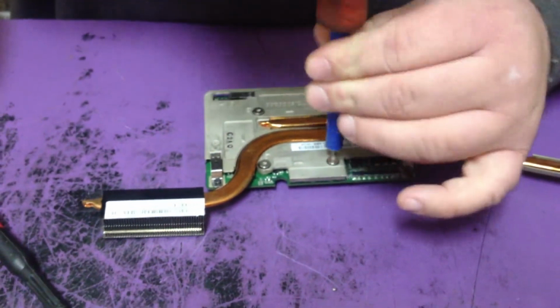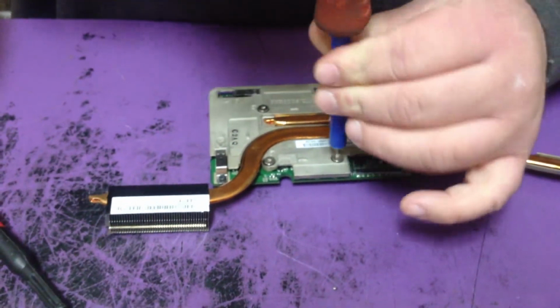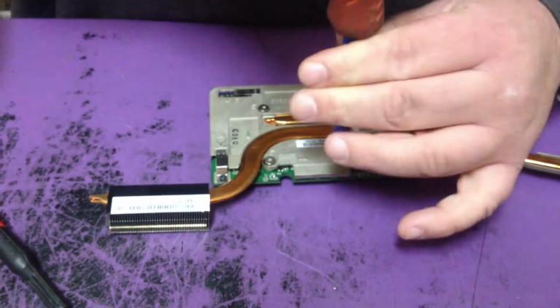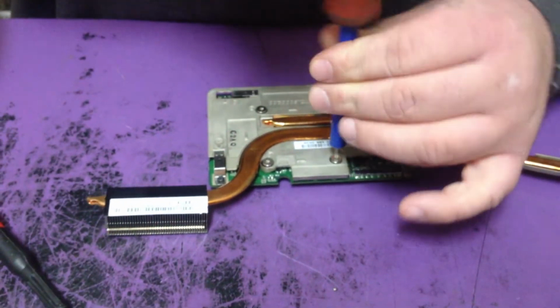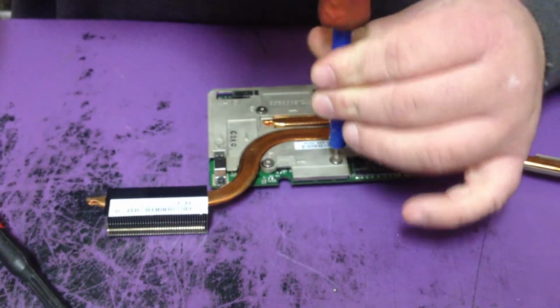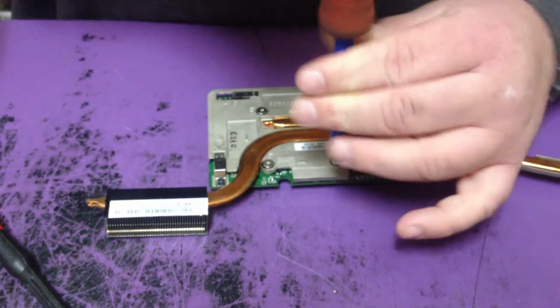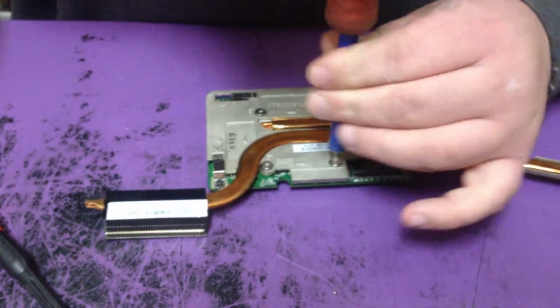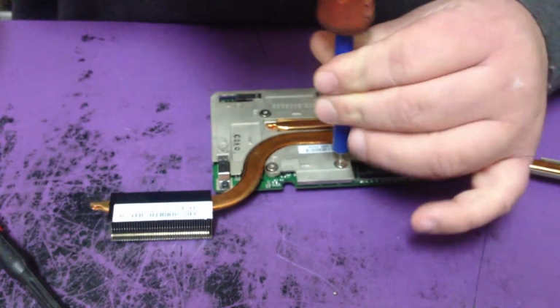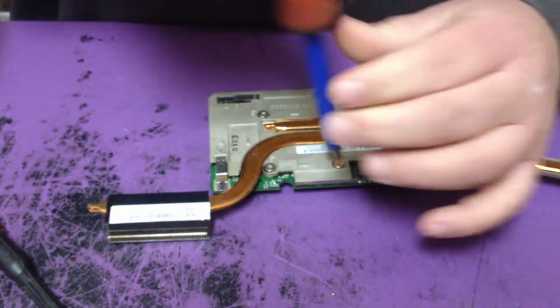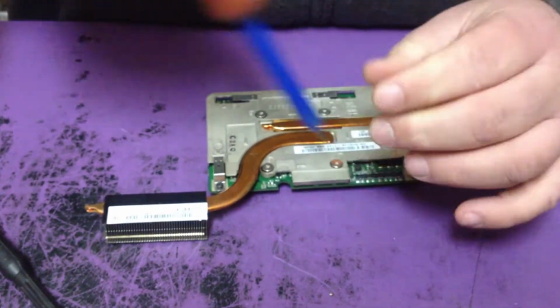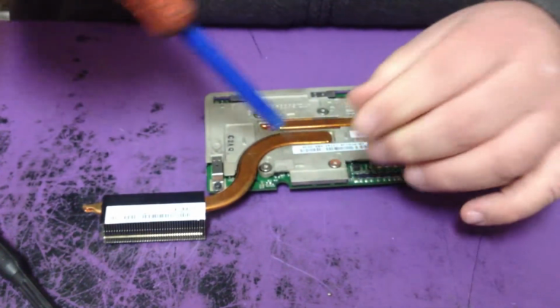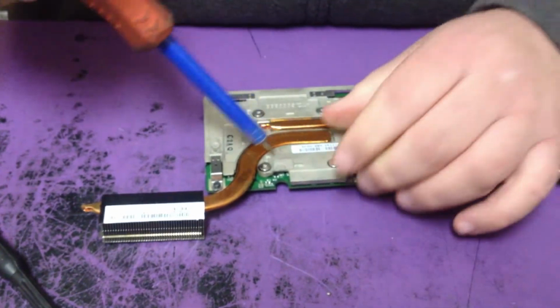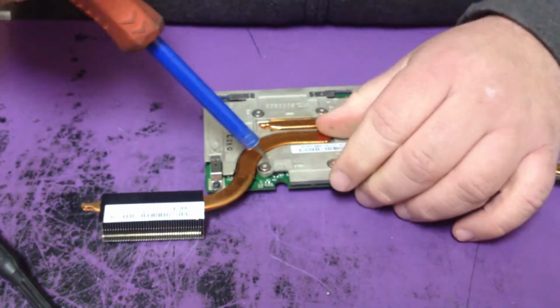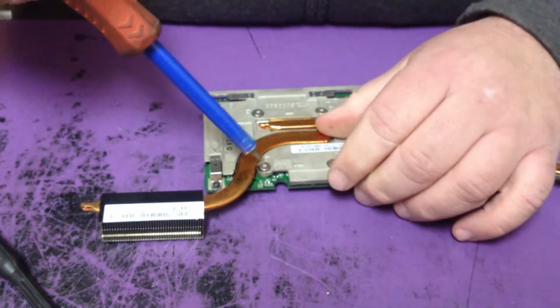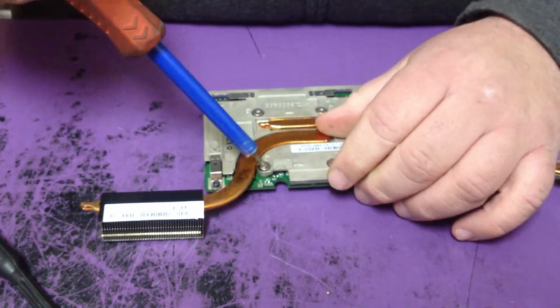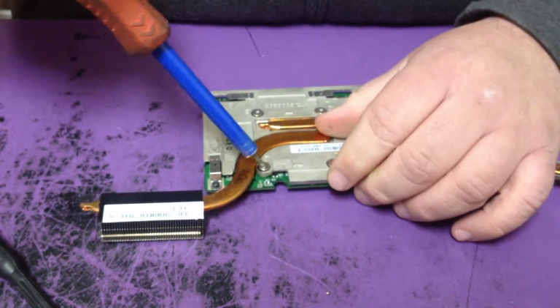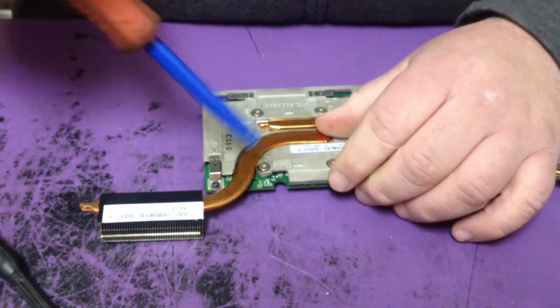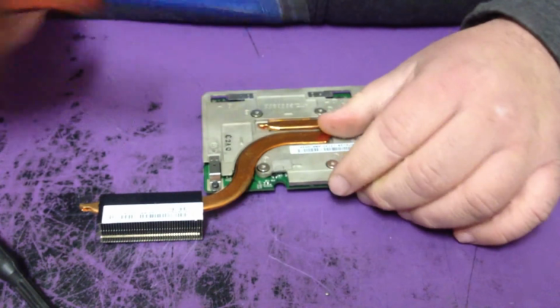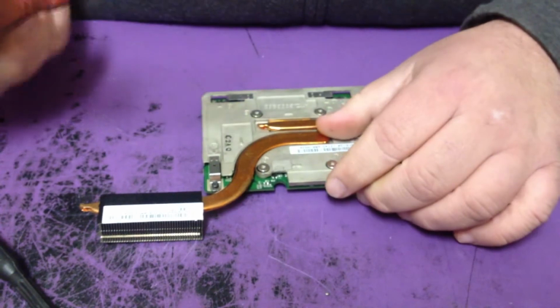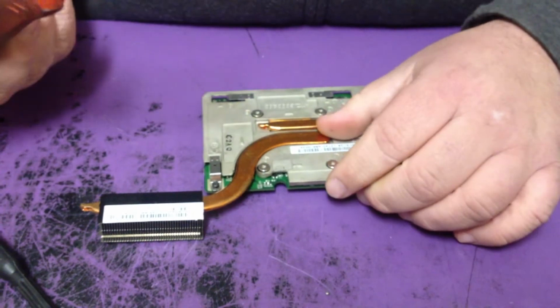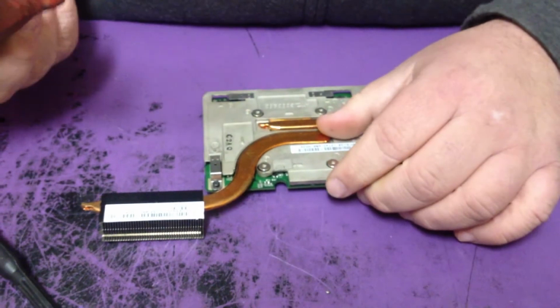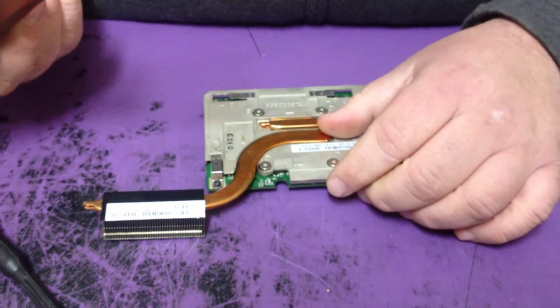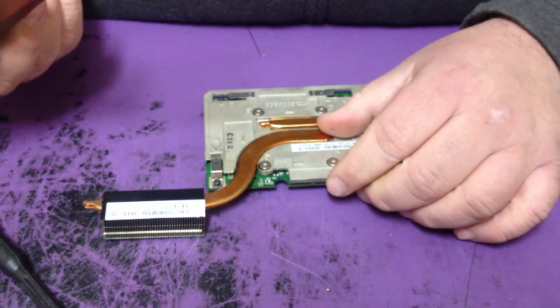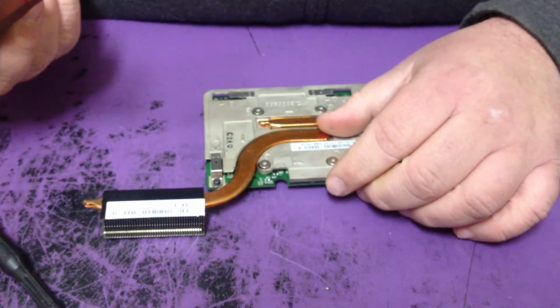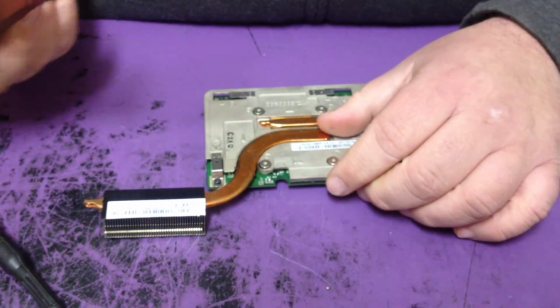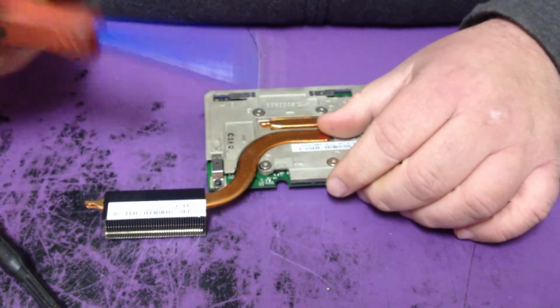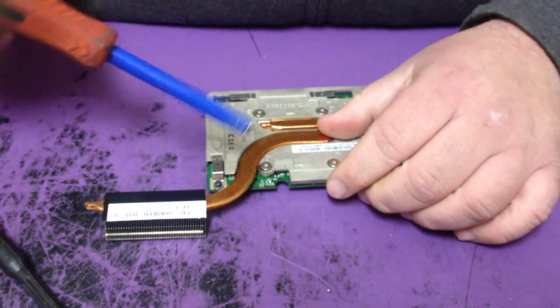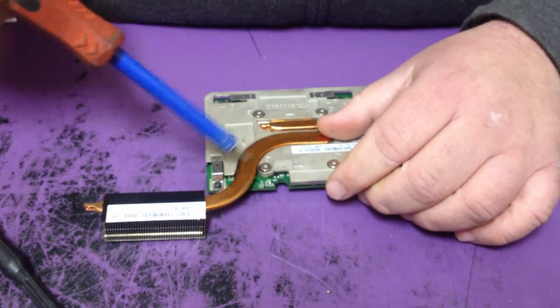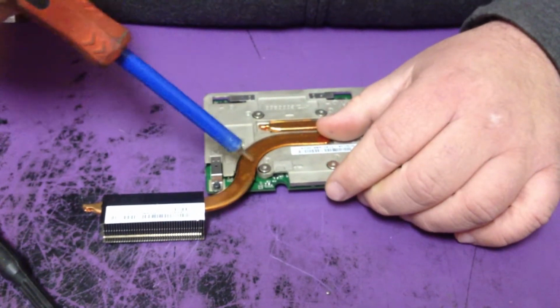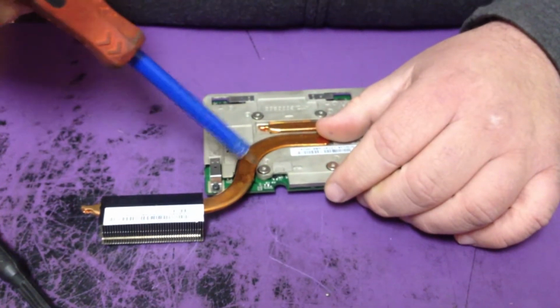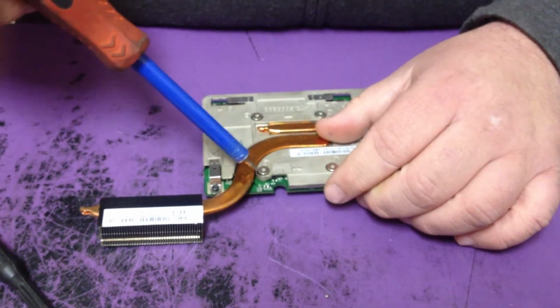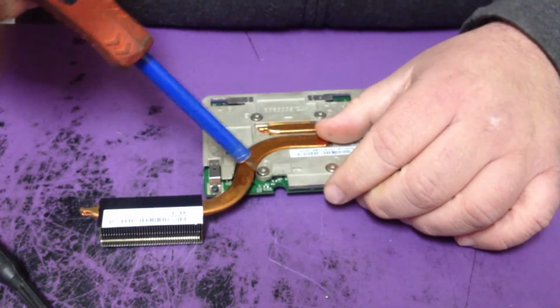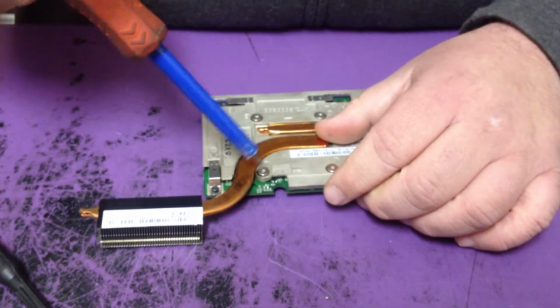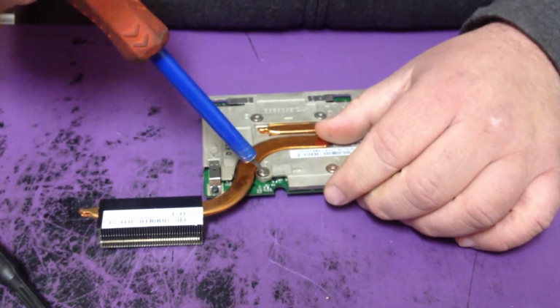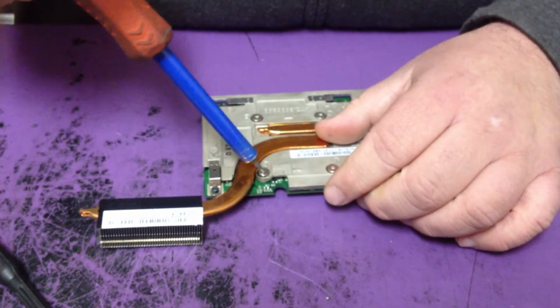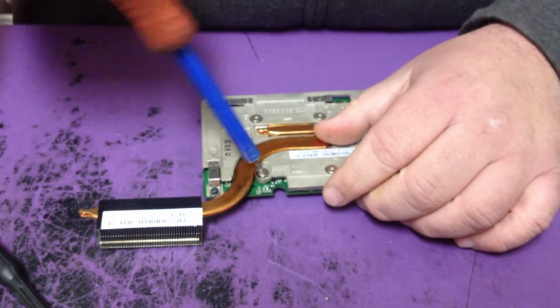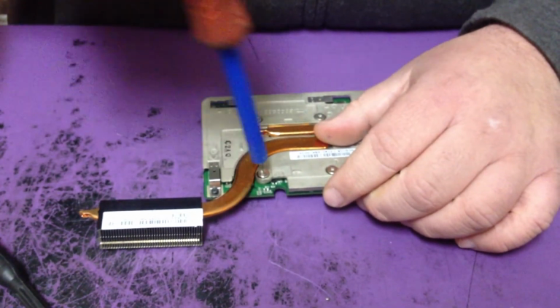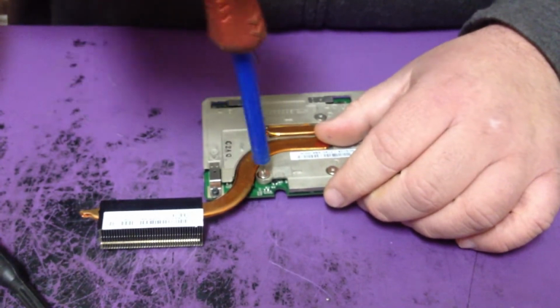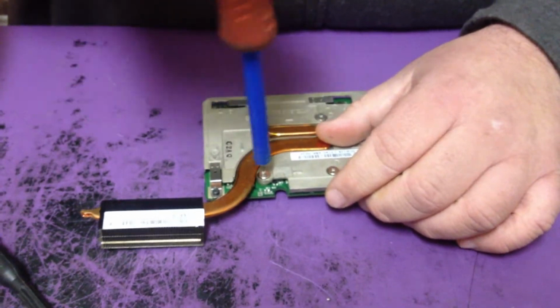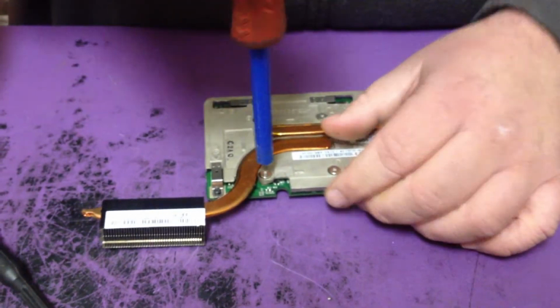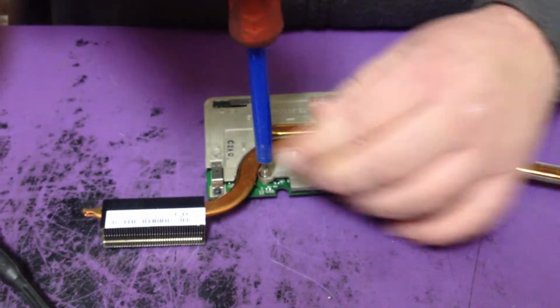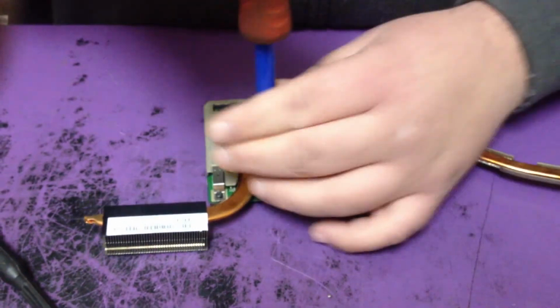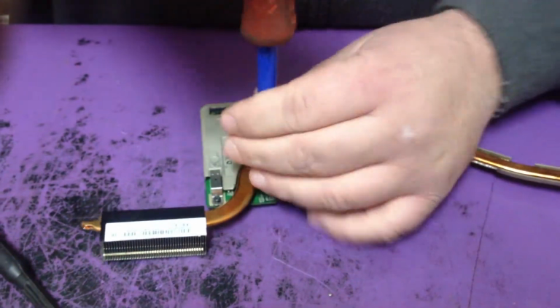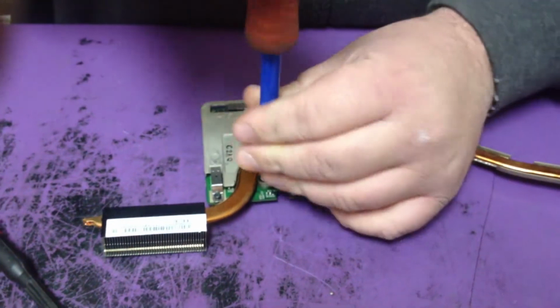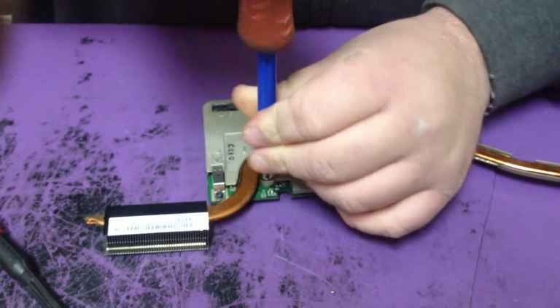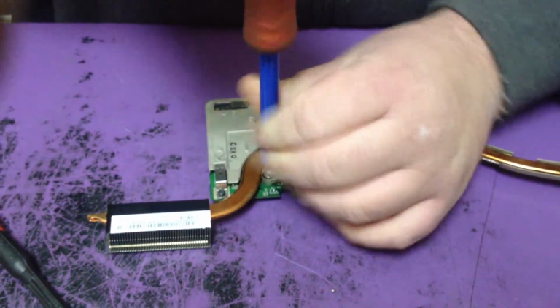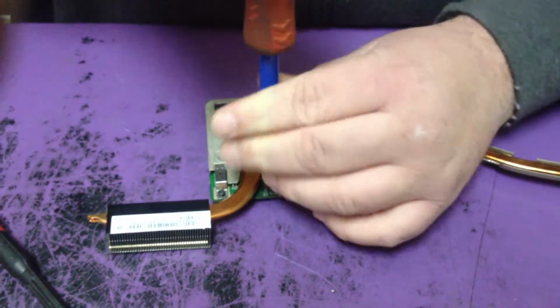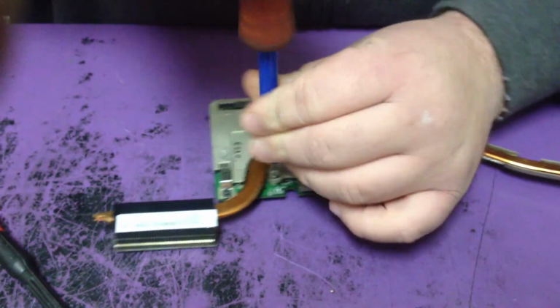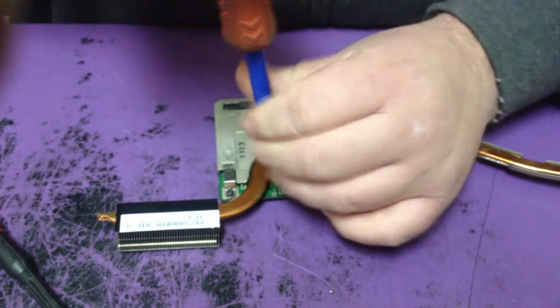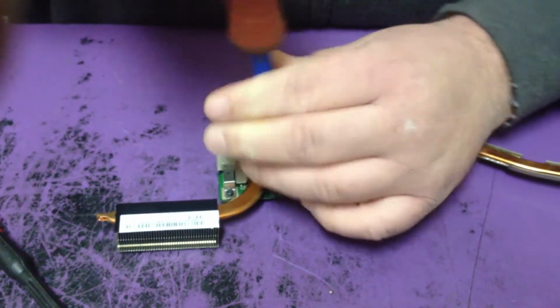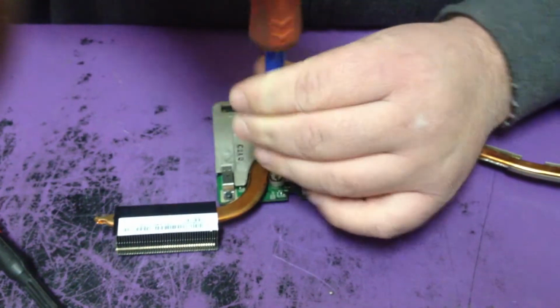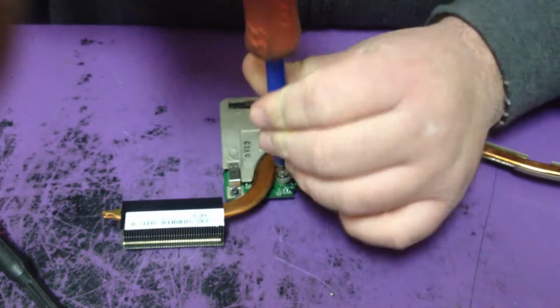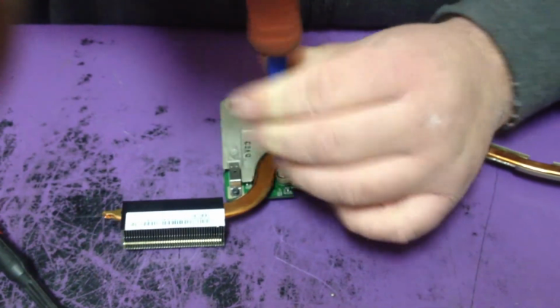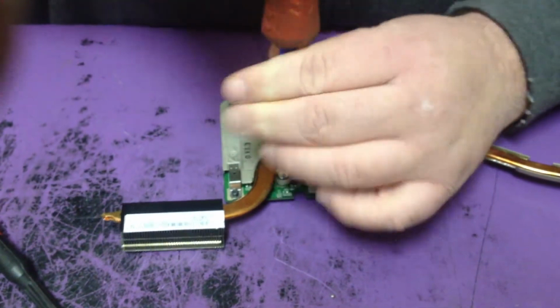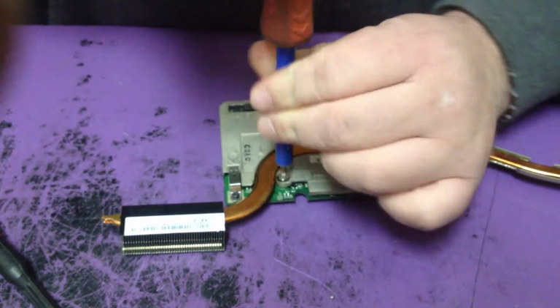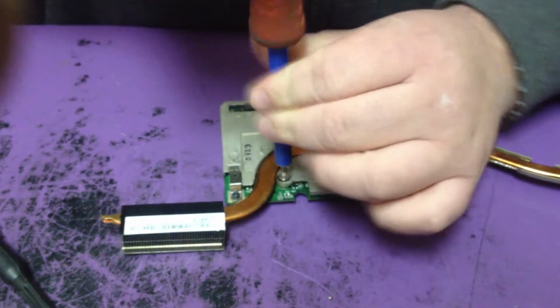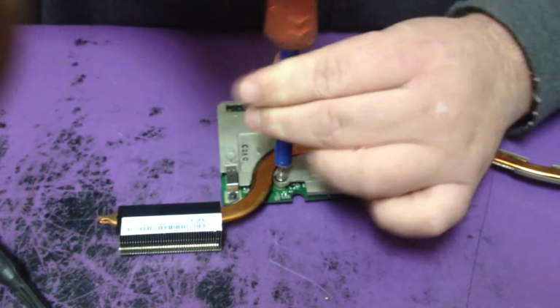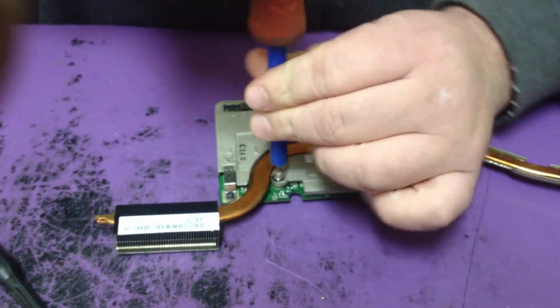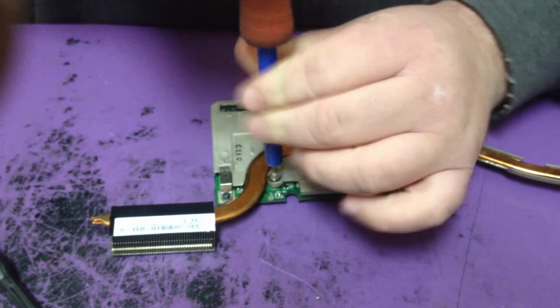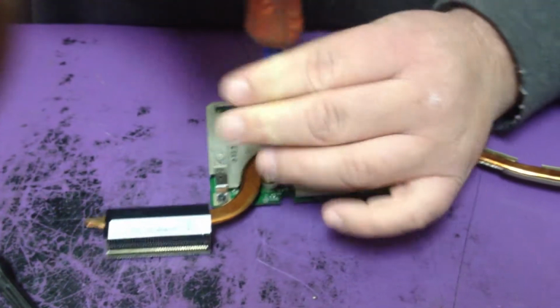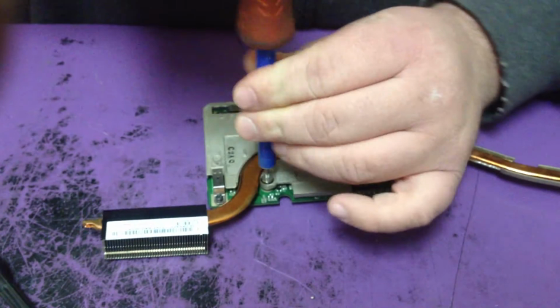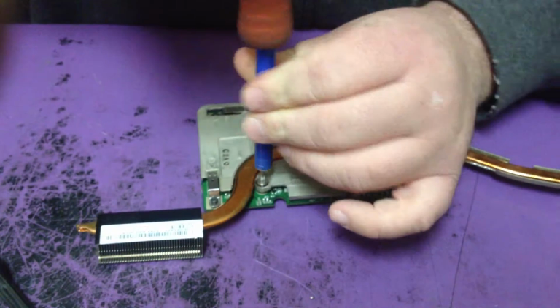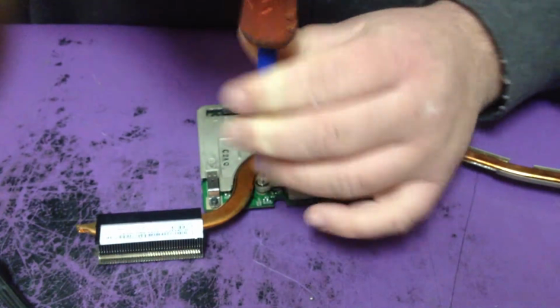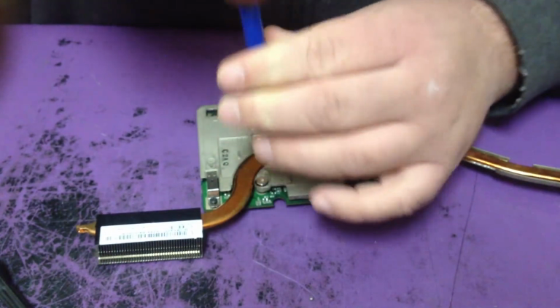In order to take those apart, it's a star bit. I don't know why they did that, but they did.